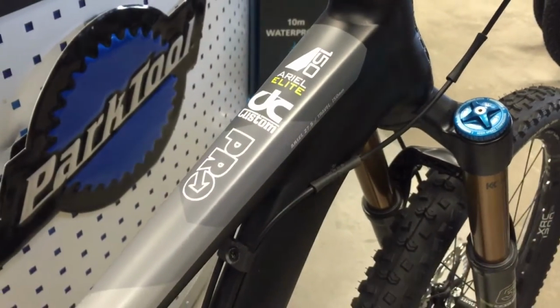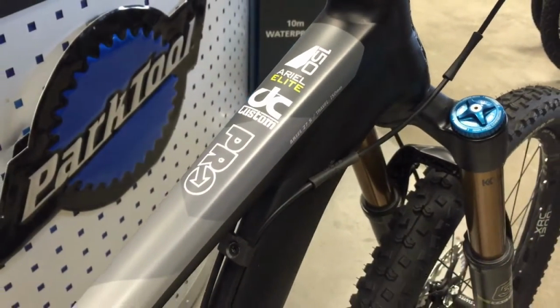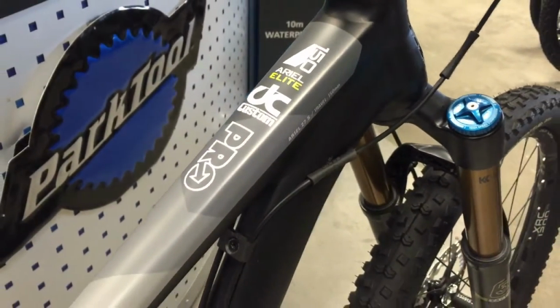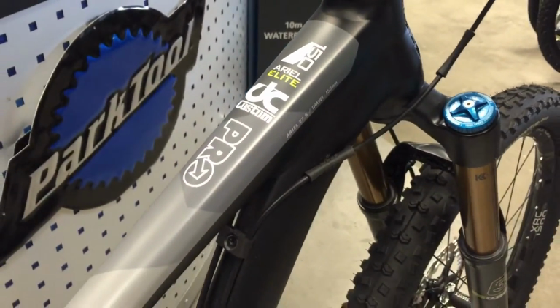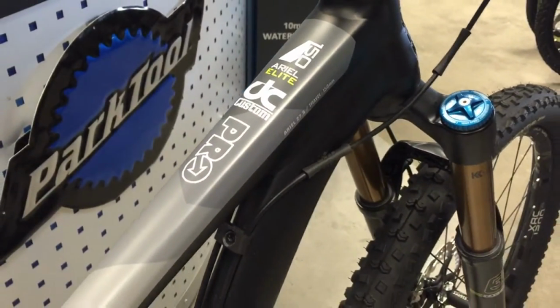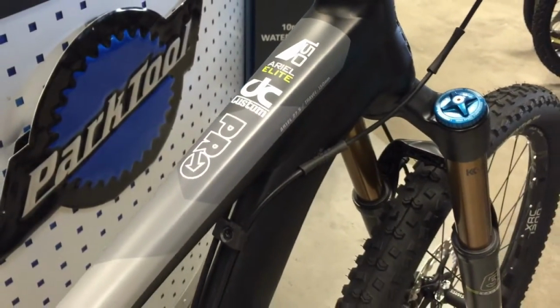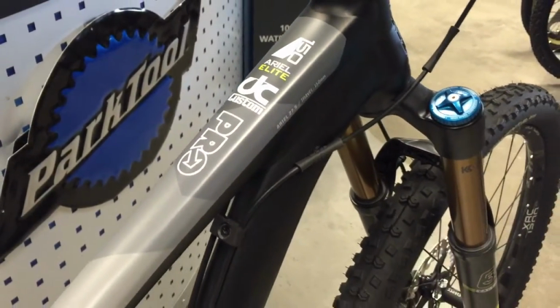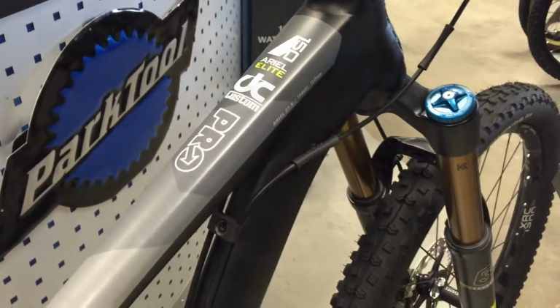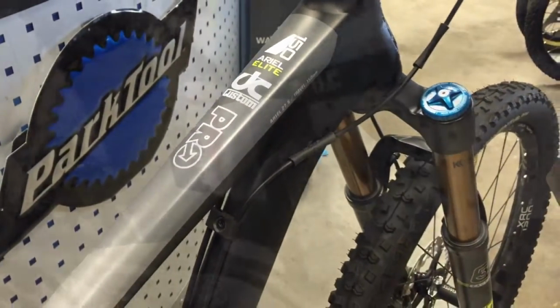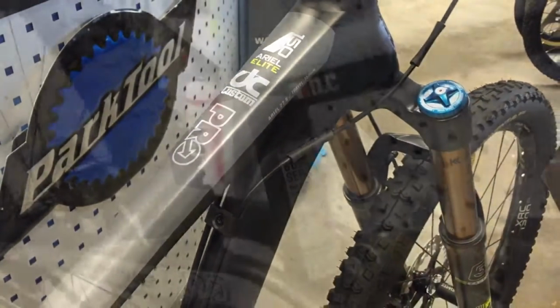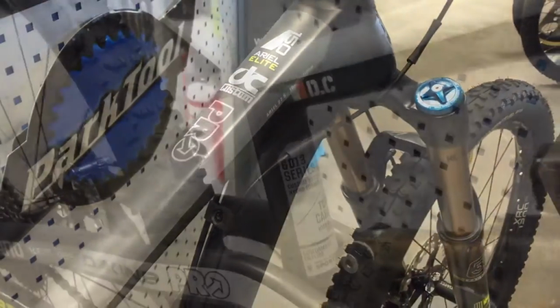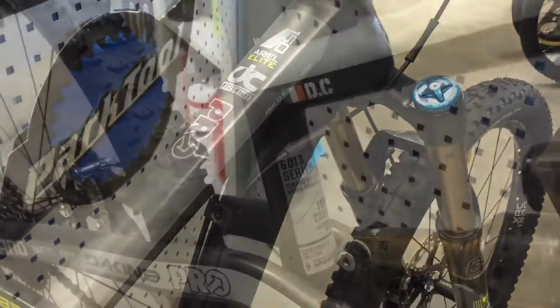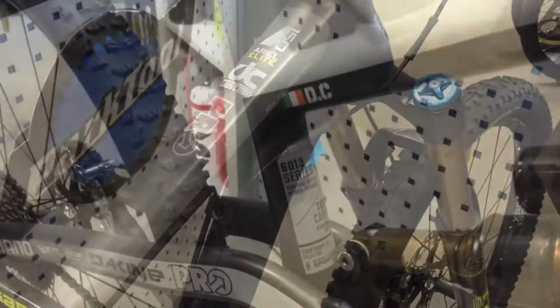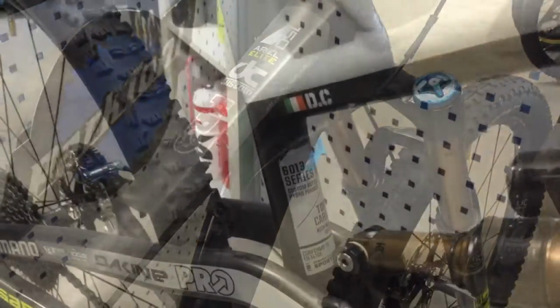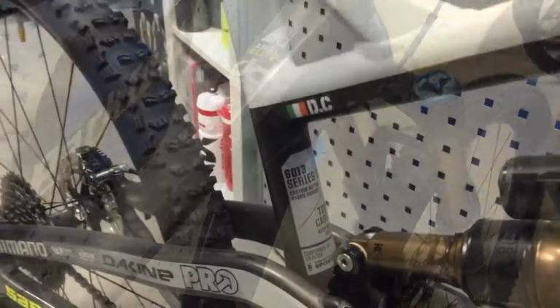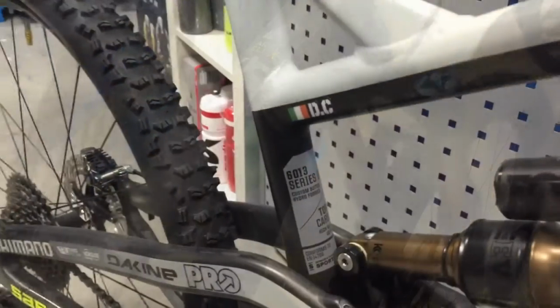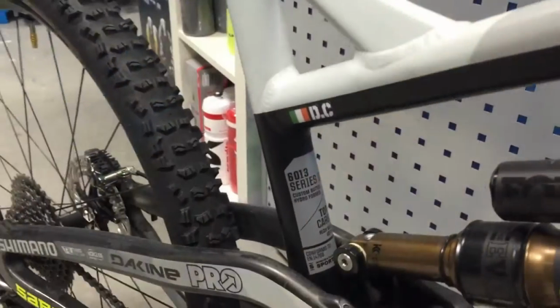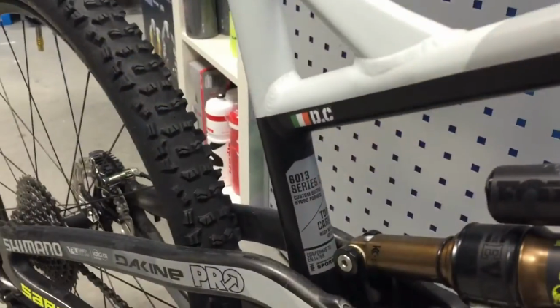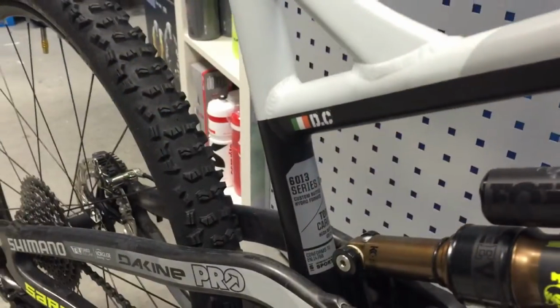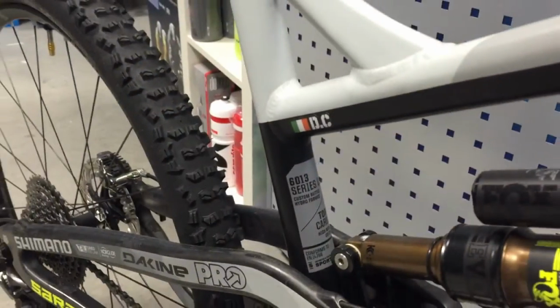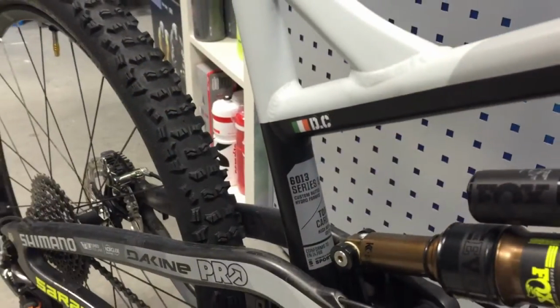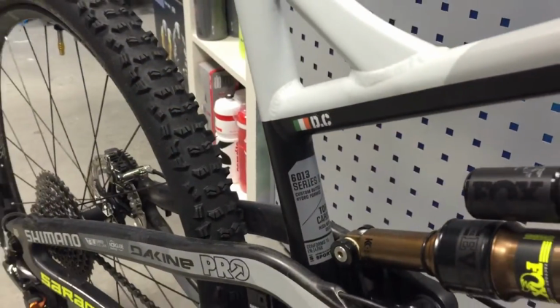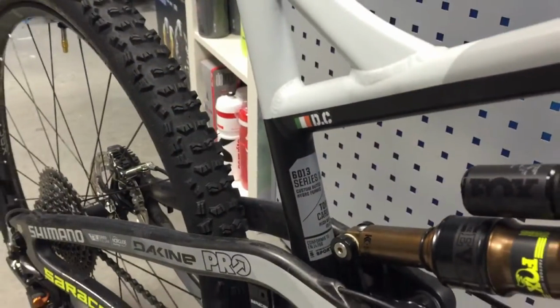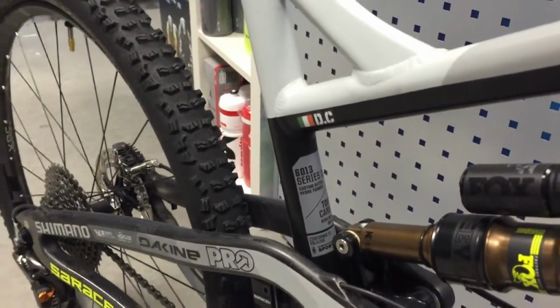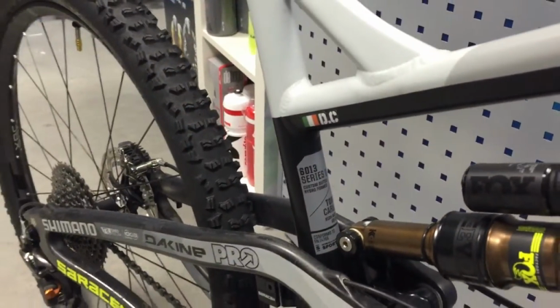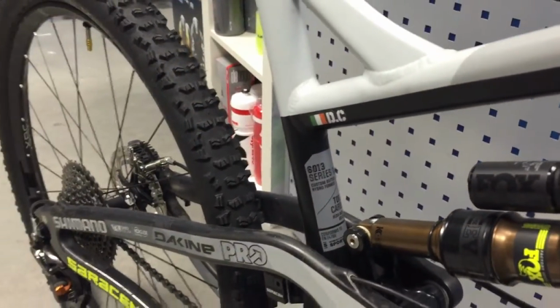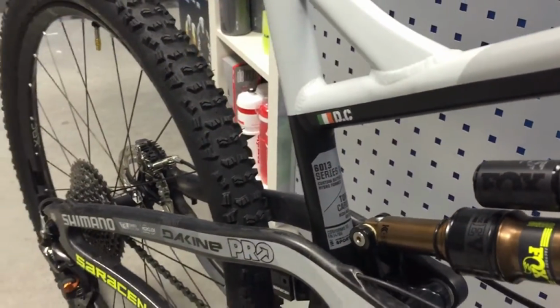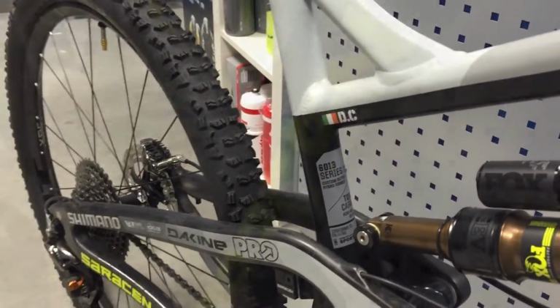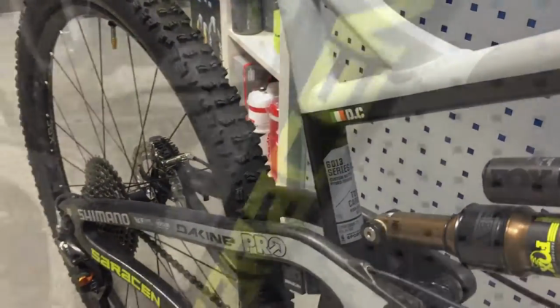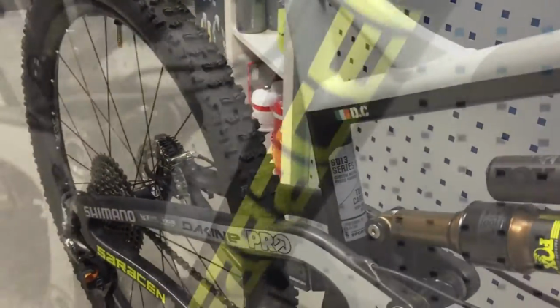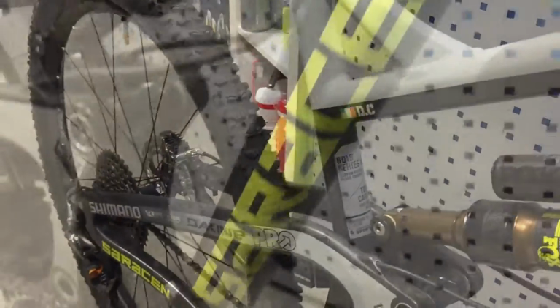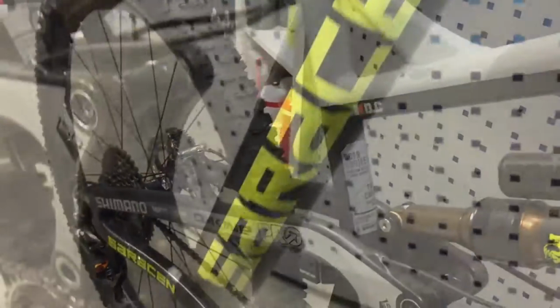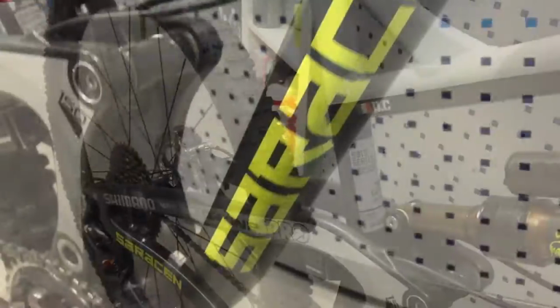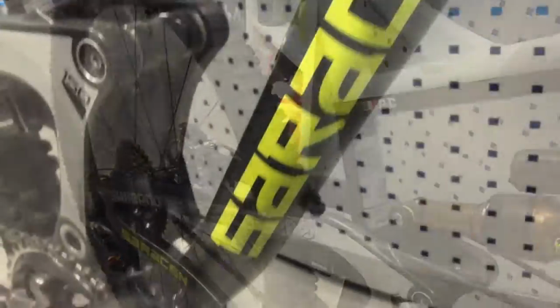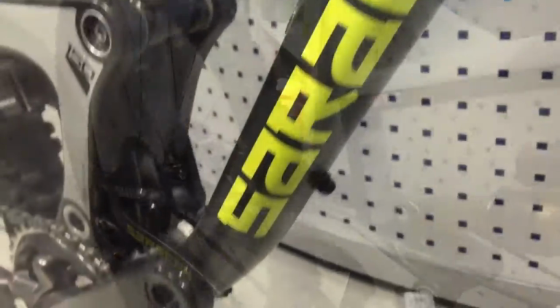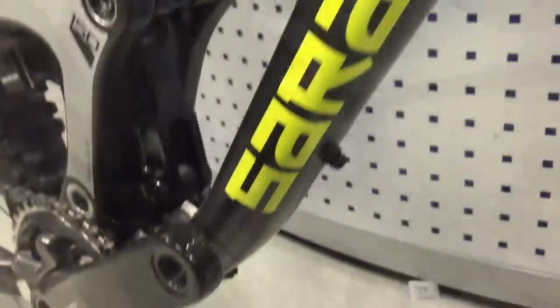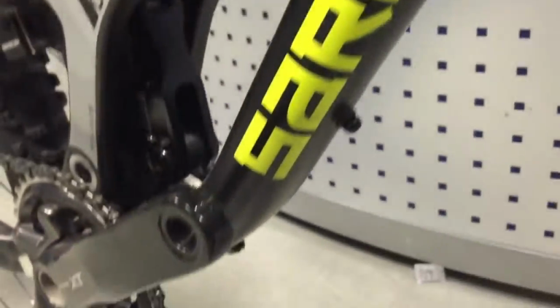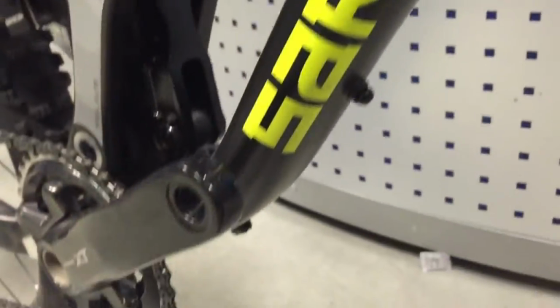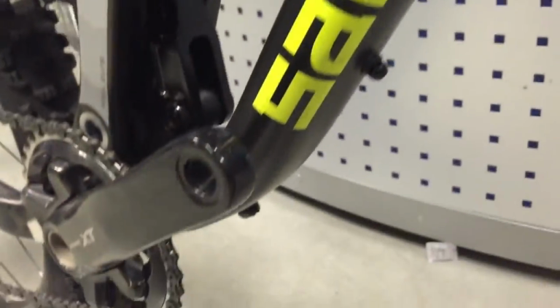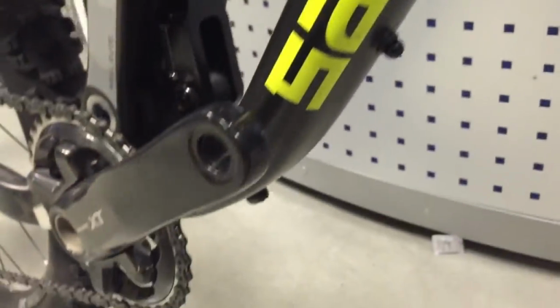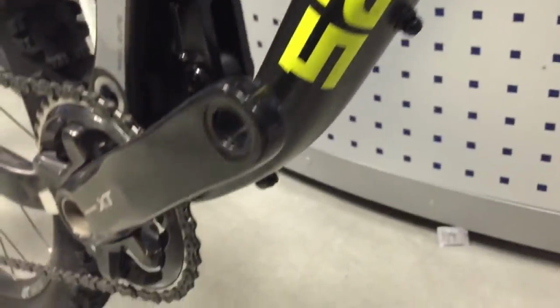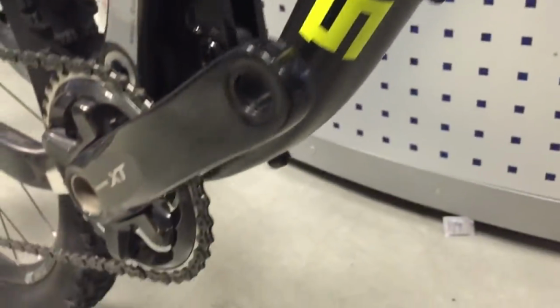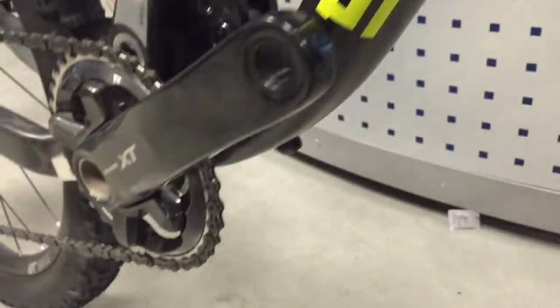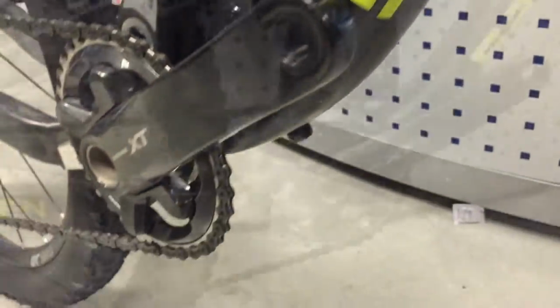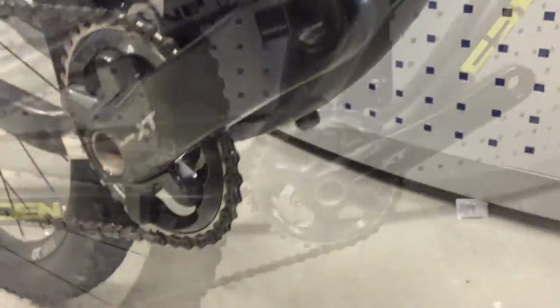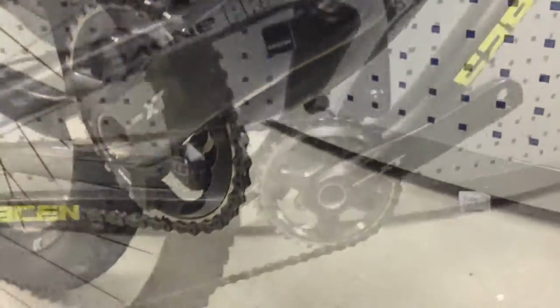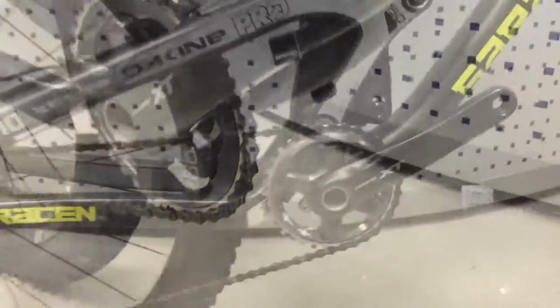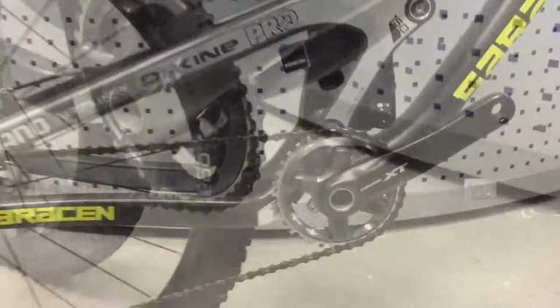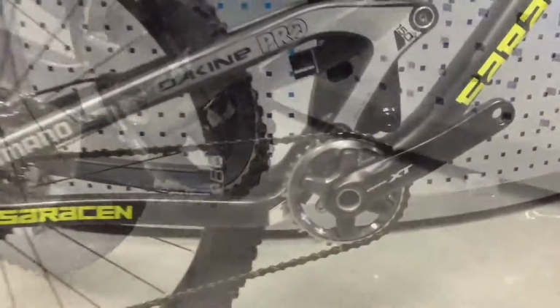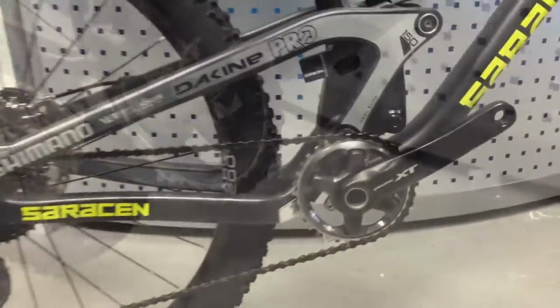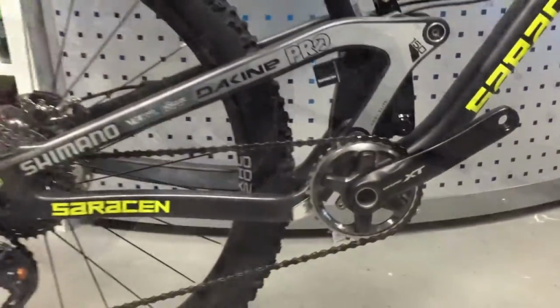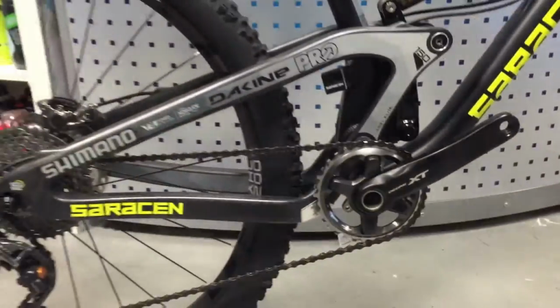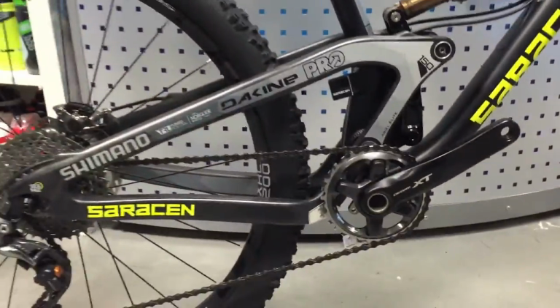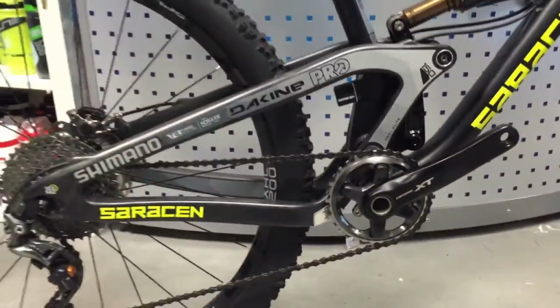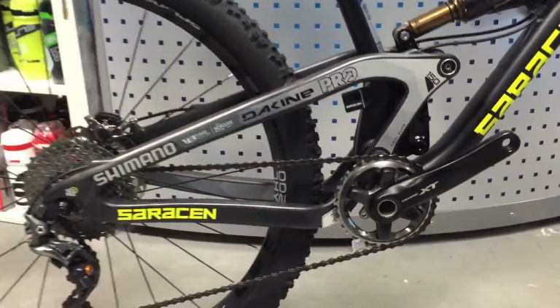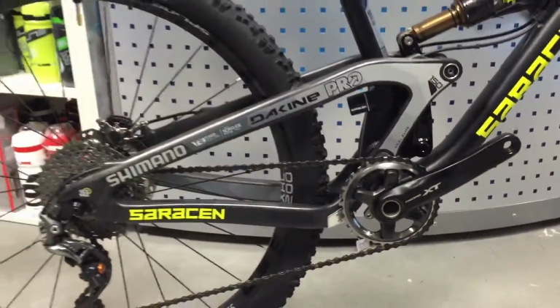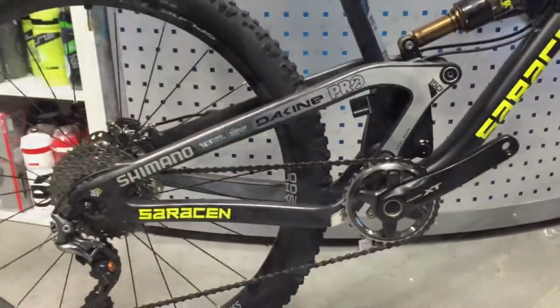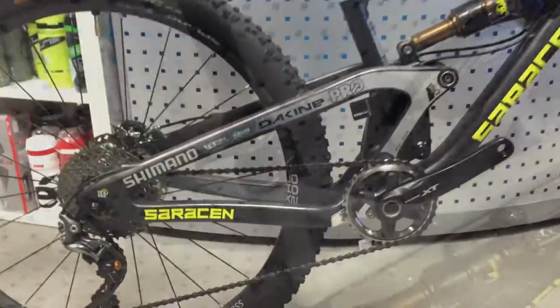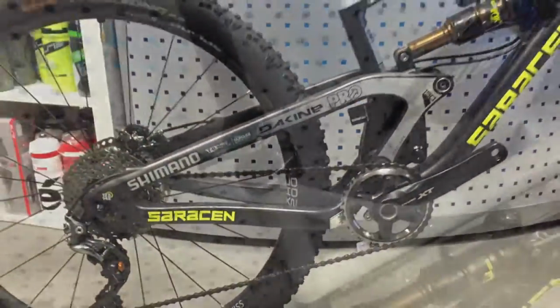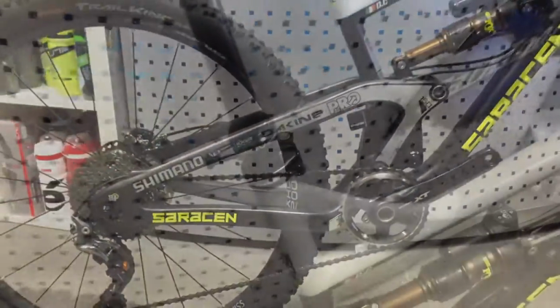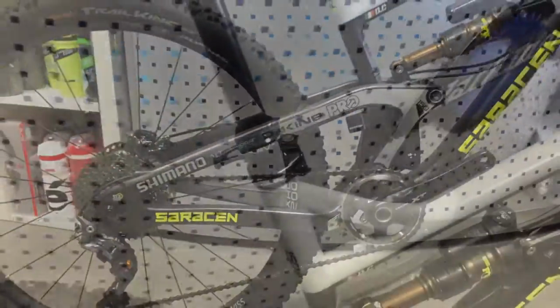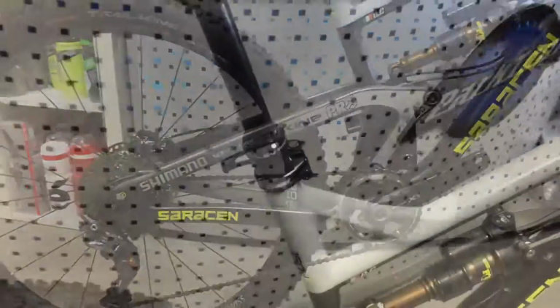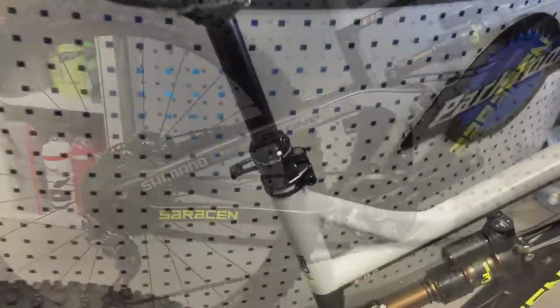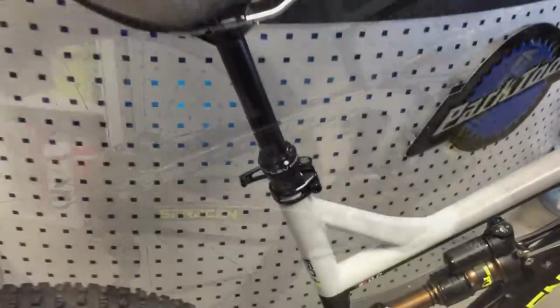This is an amazing spec straight out of the box, ready to take part in any enduro race. It's a beautiful, beautiful bike.